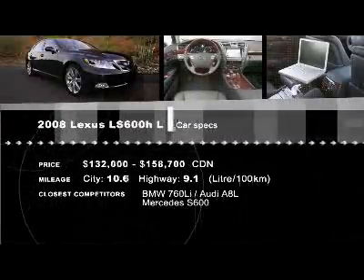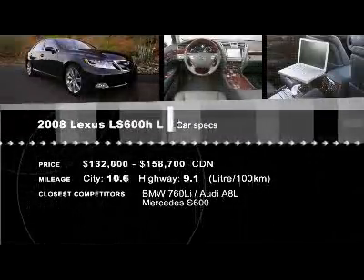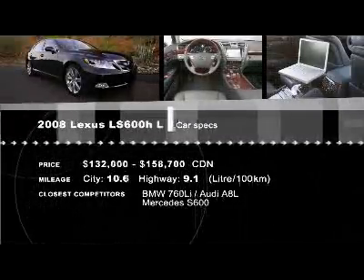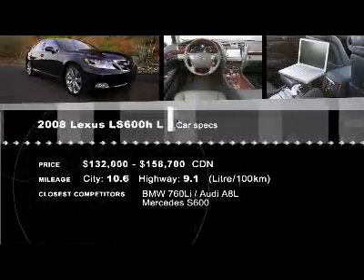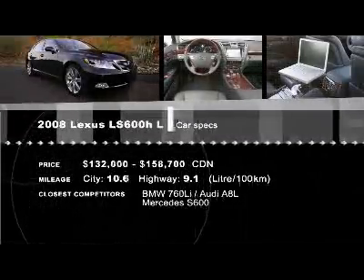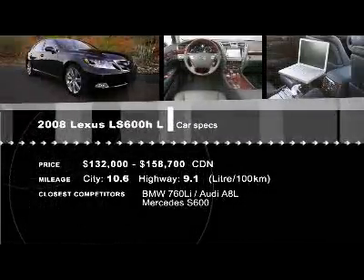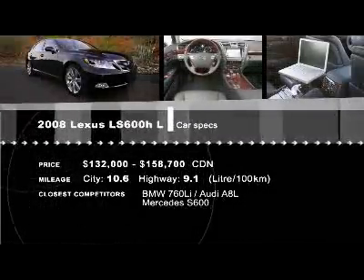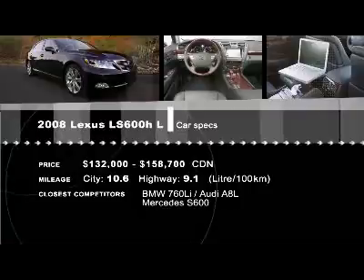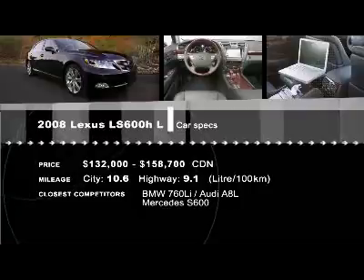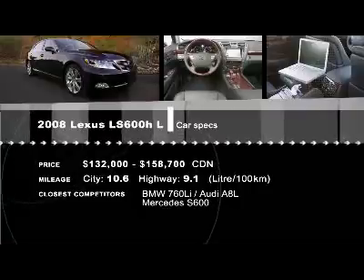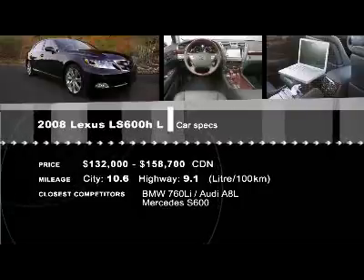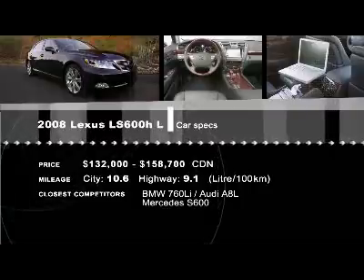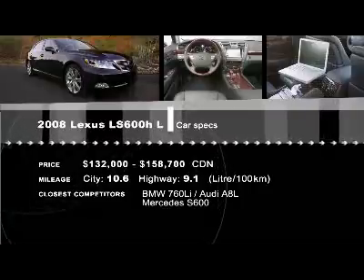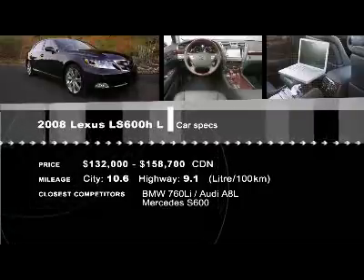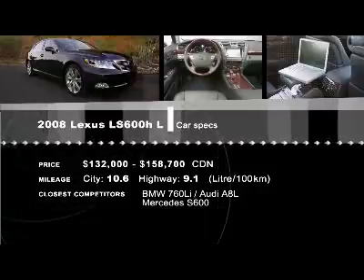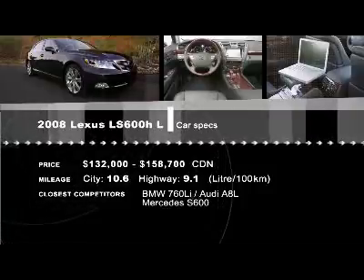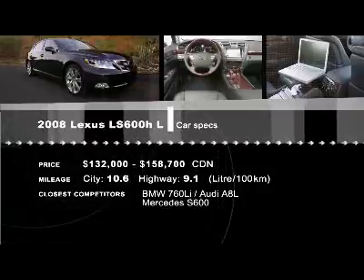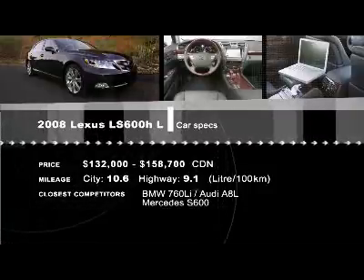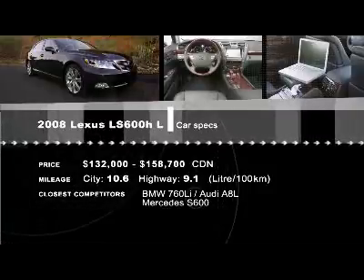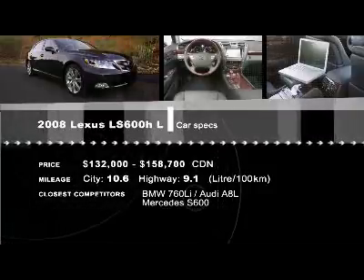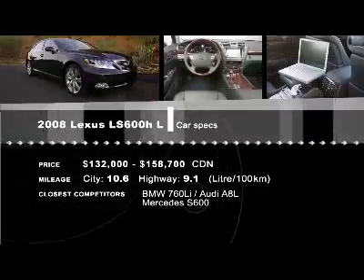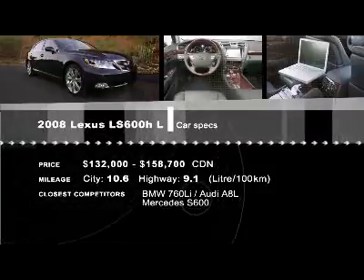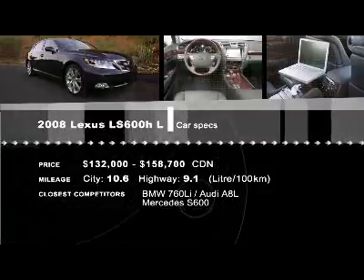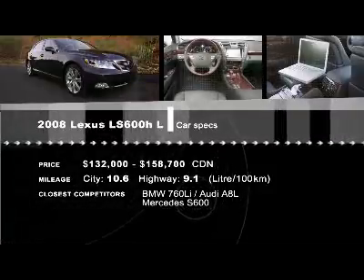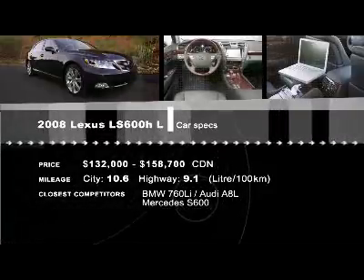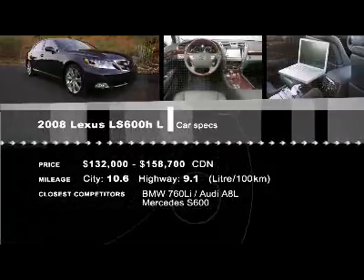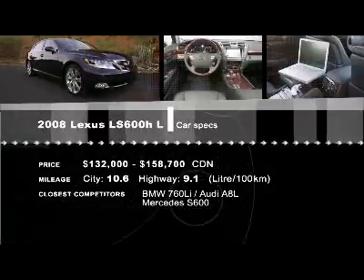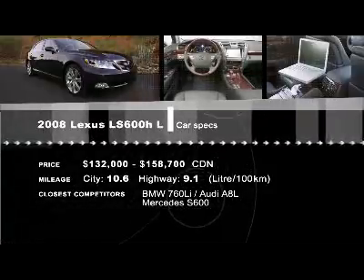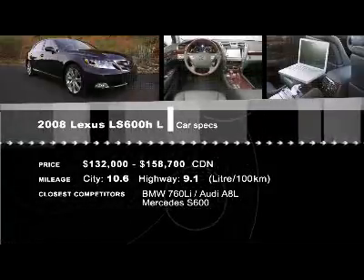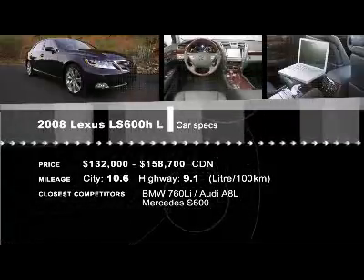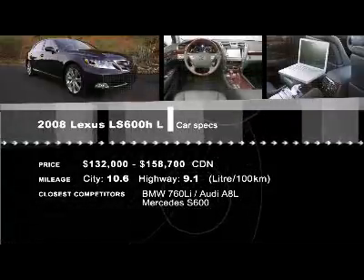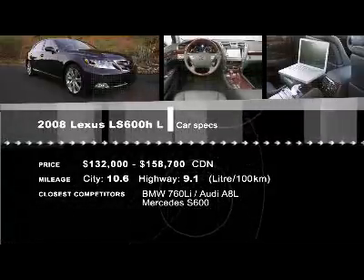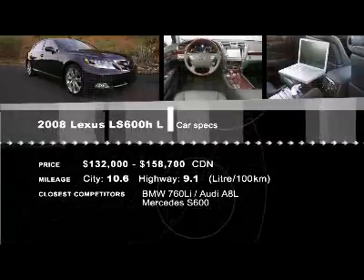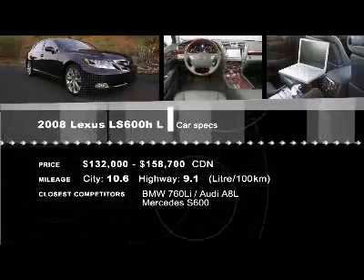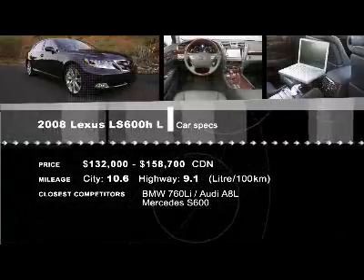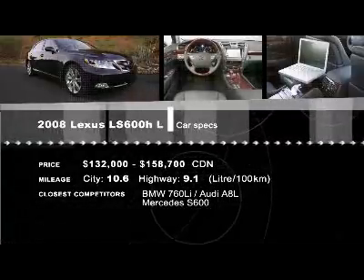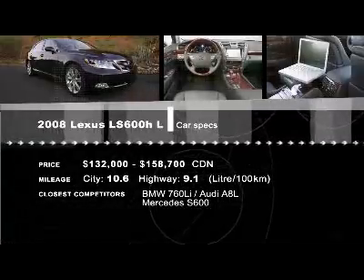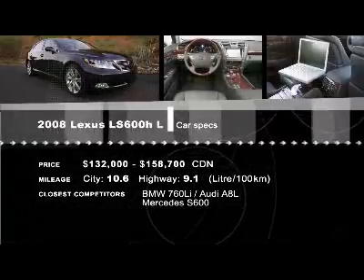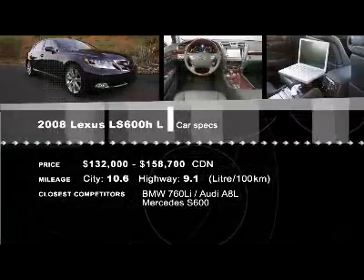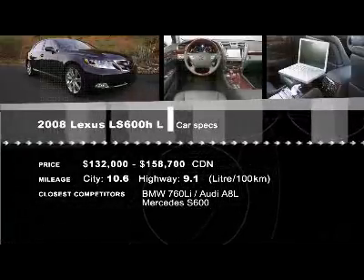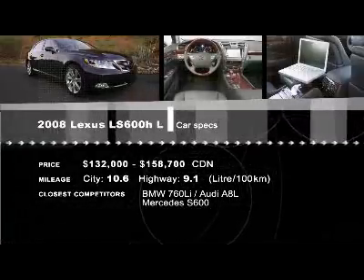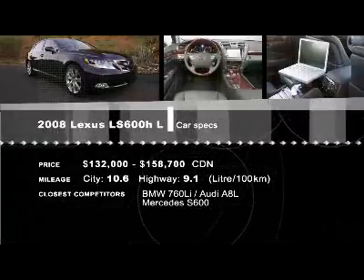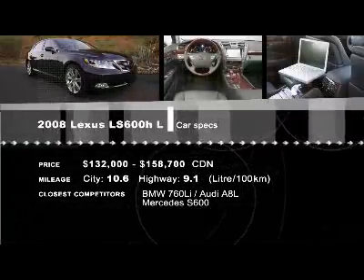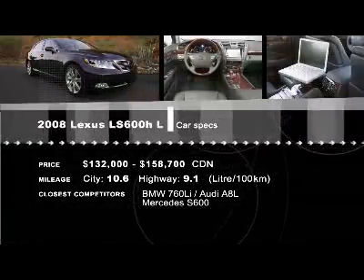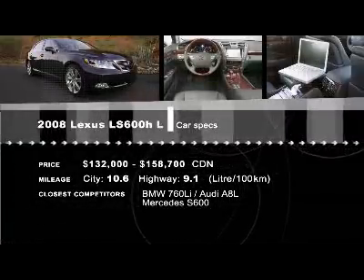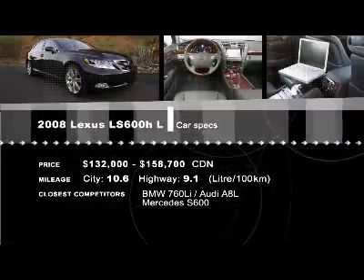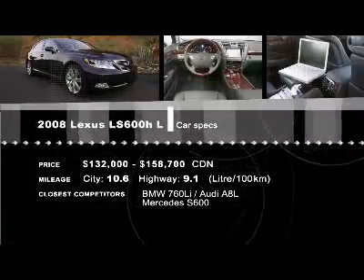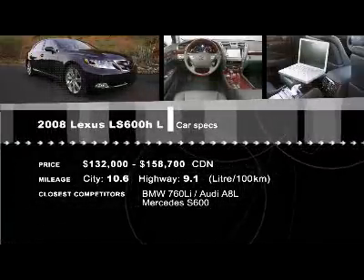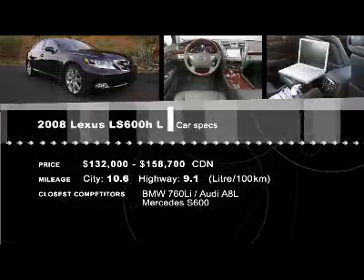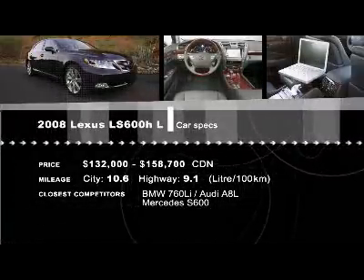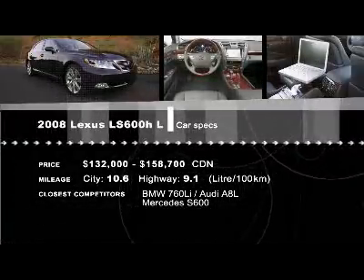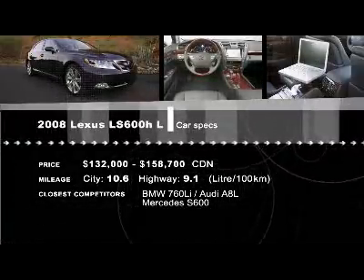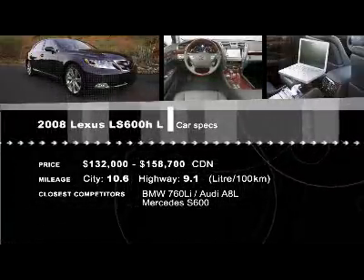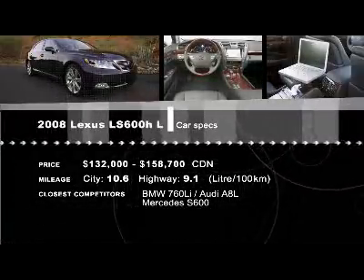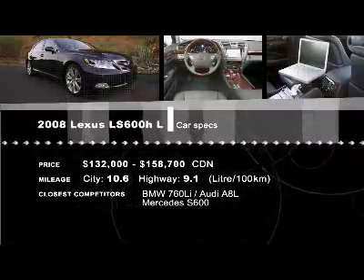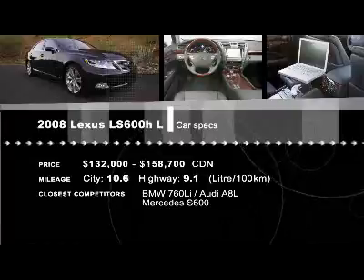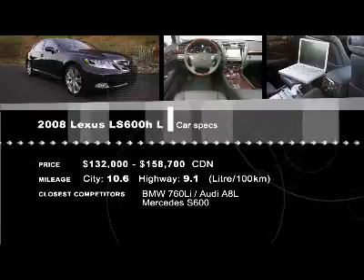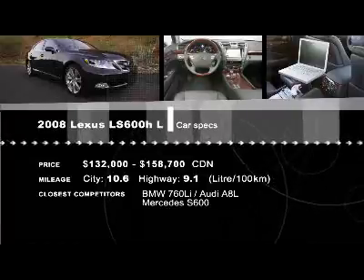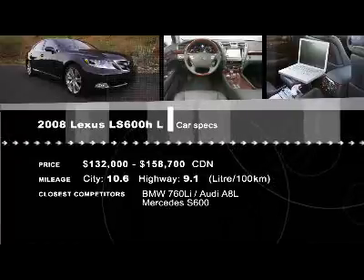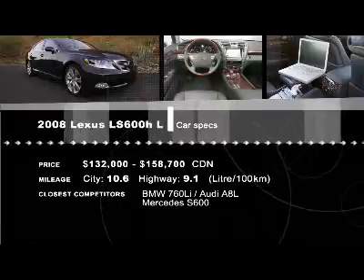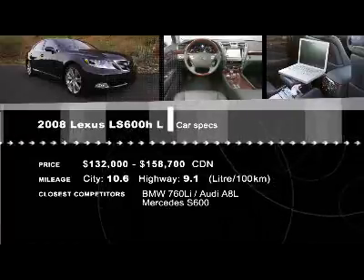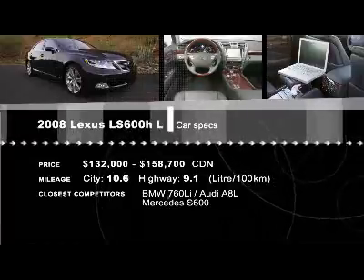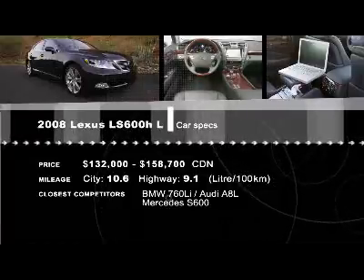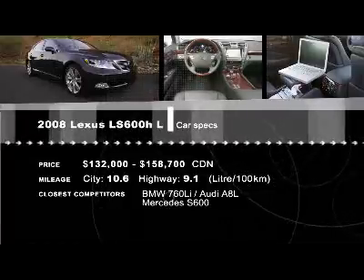Want to buy a new car but can't decide? Go to driving.ca and do your own research by using the comparison tool.